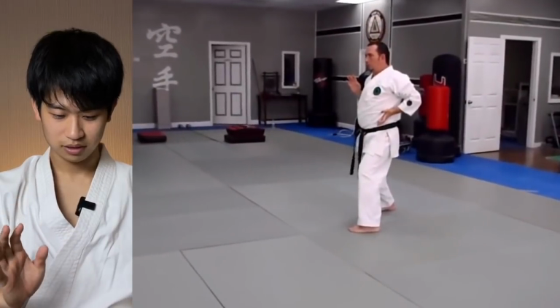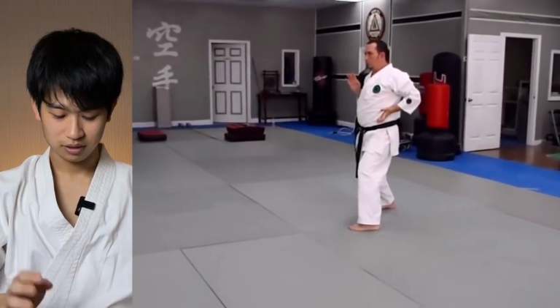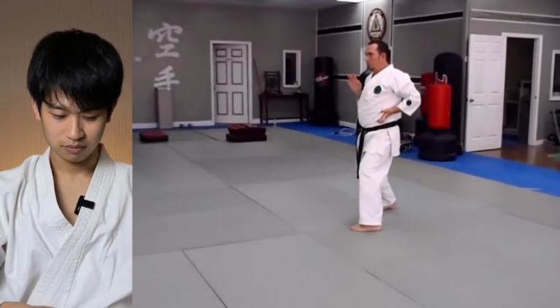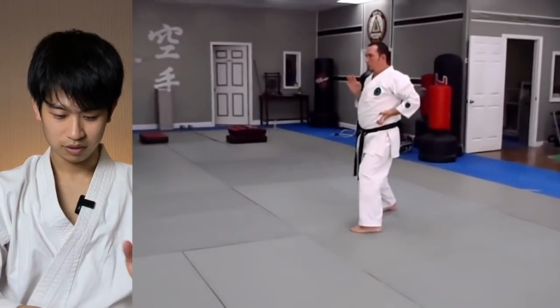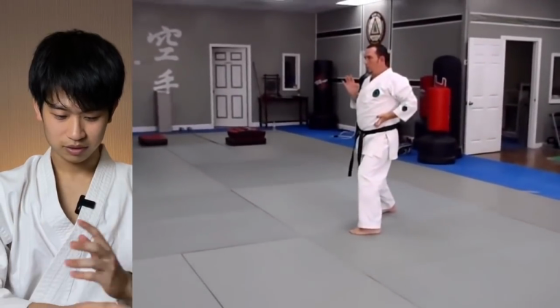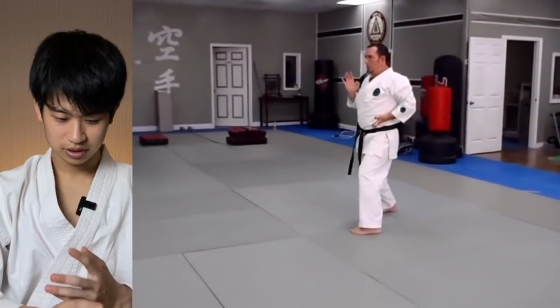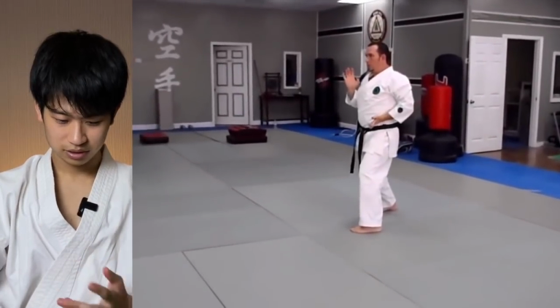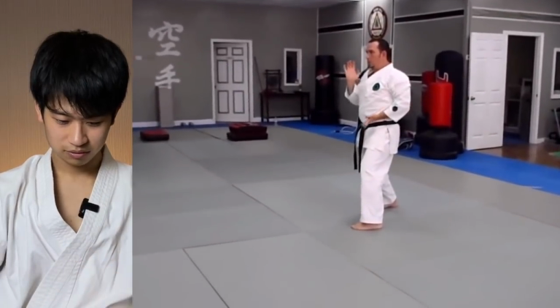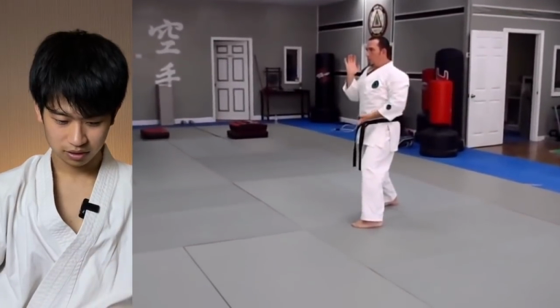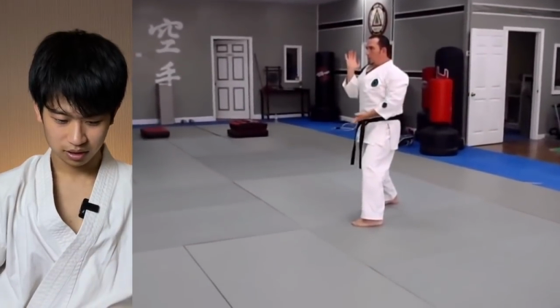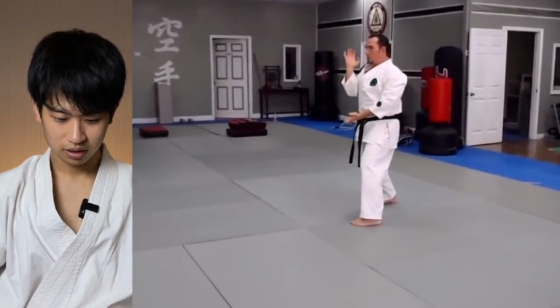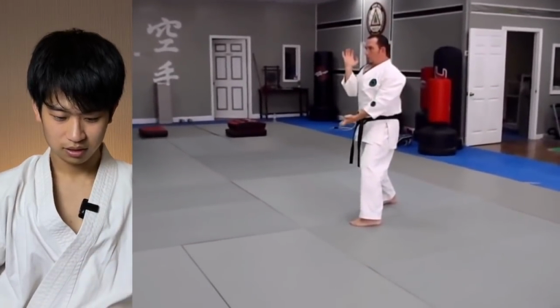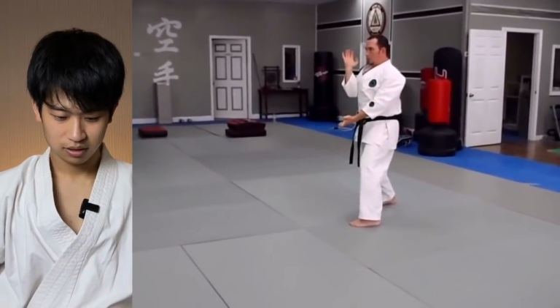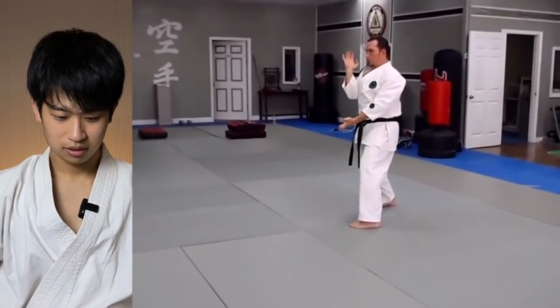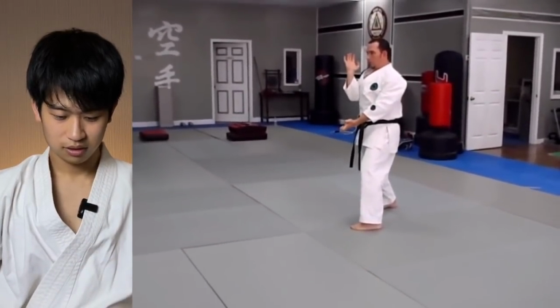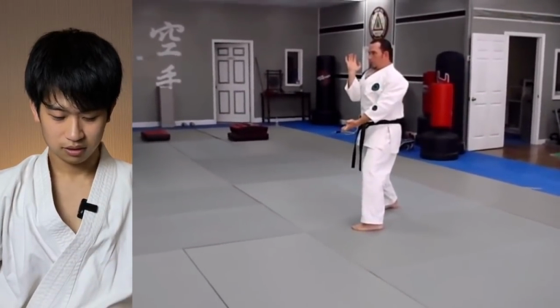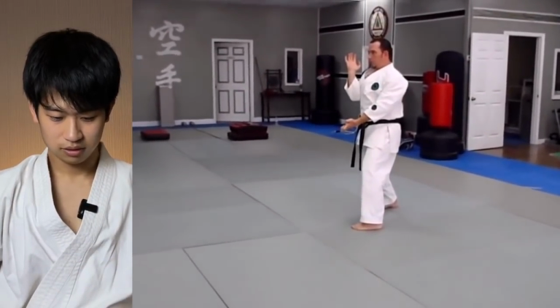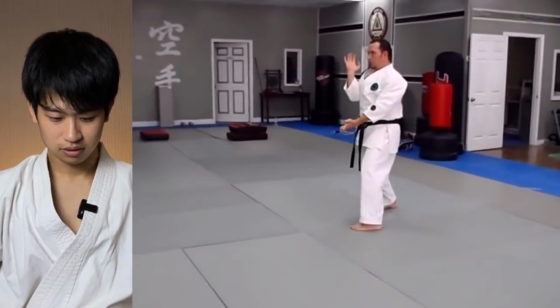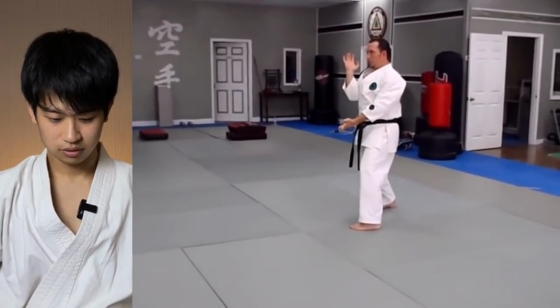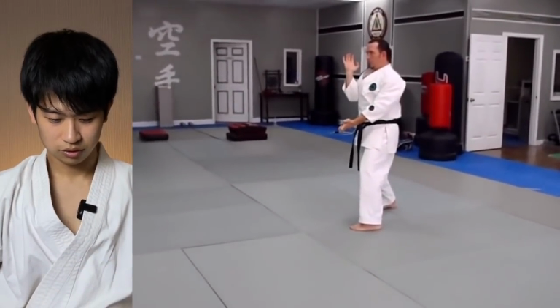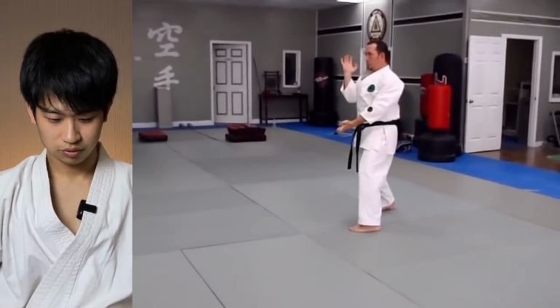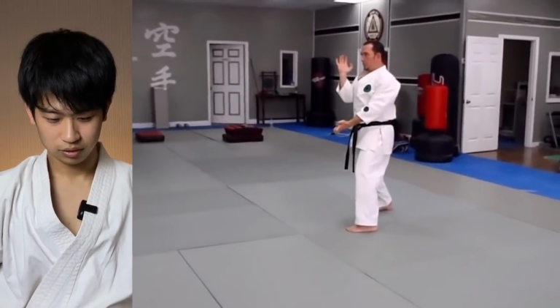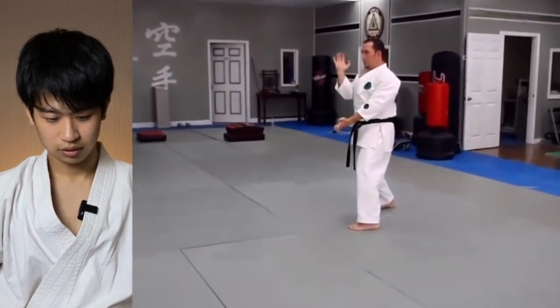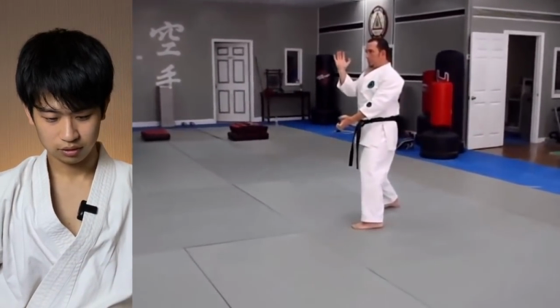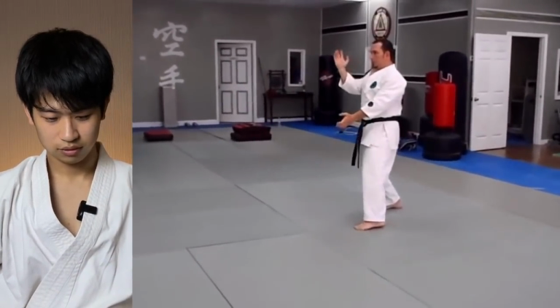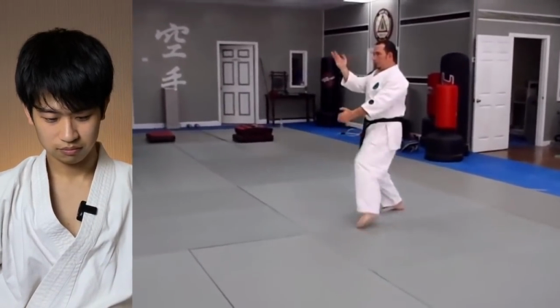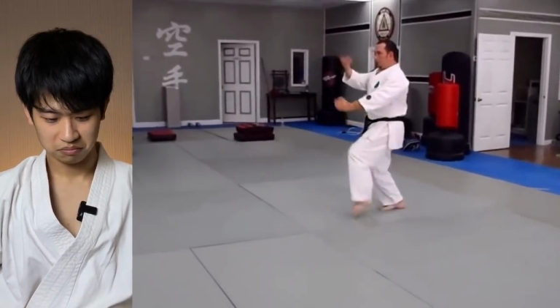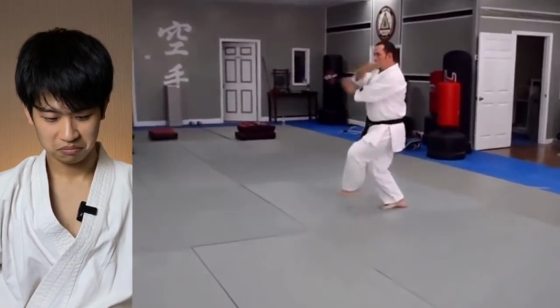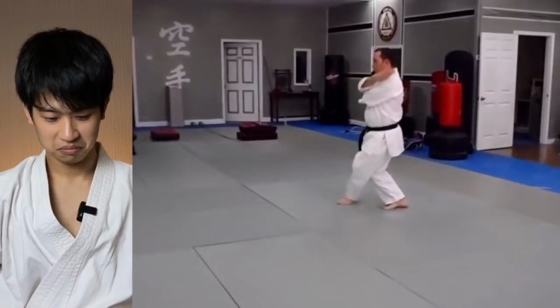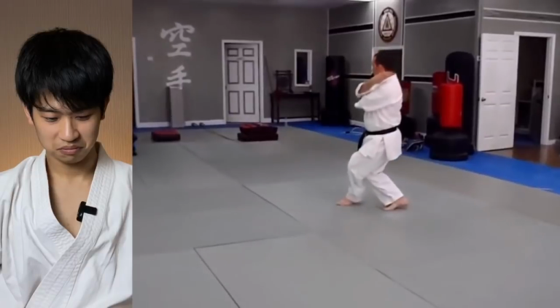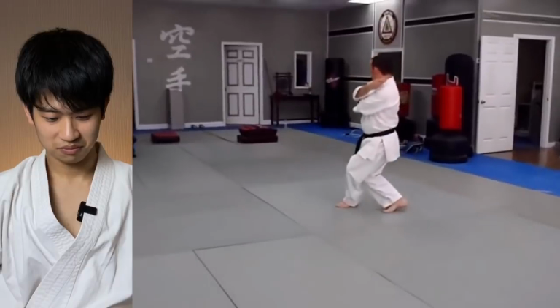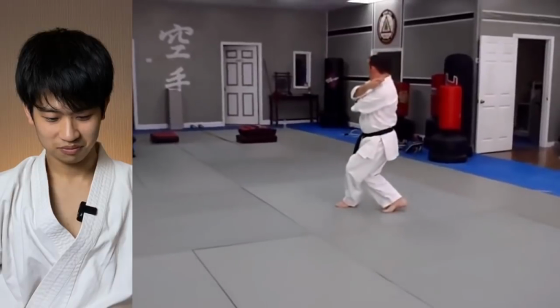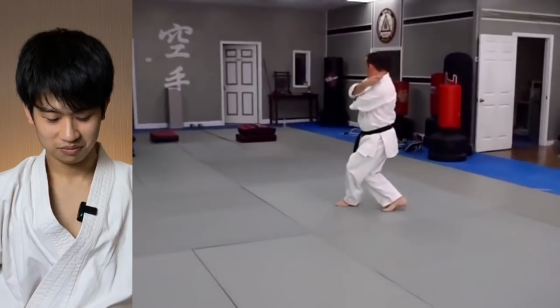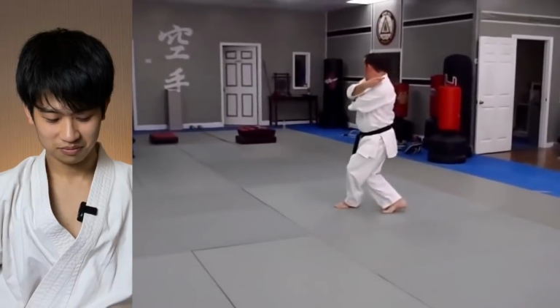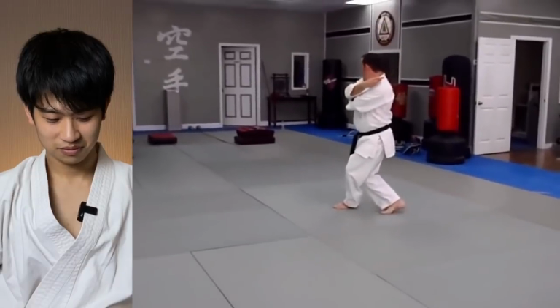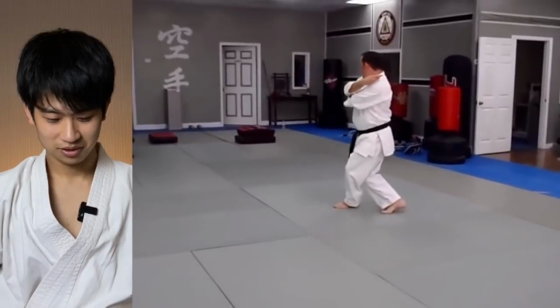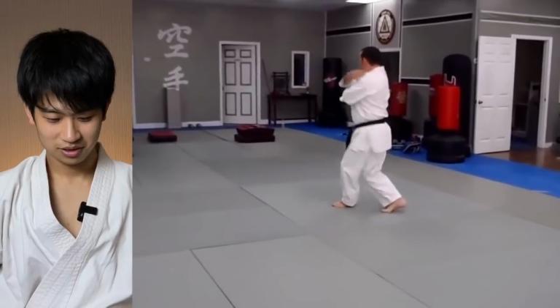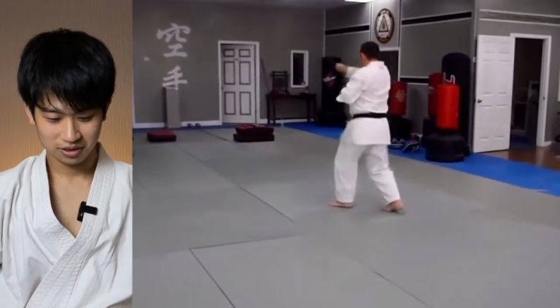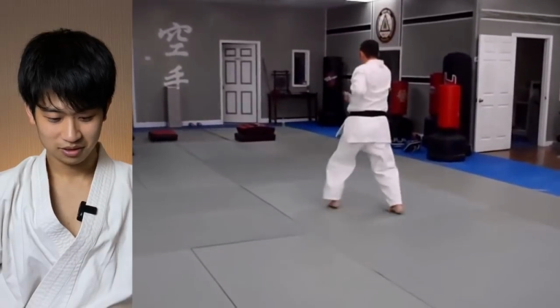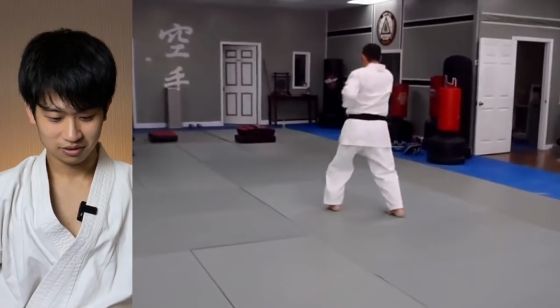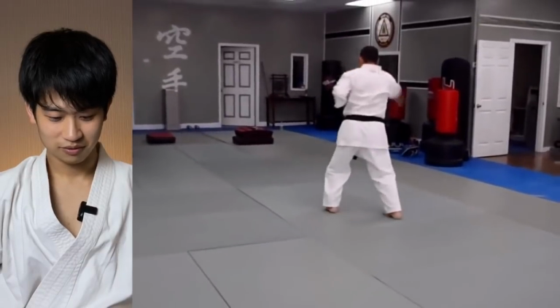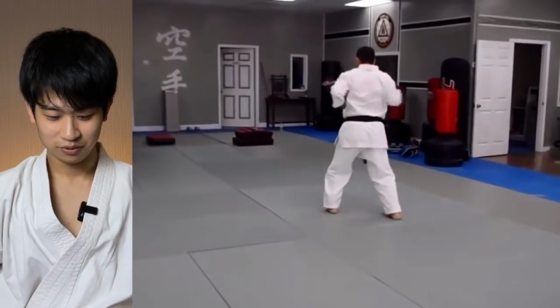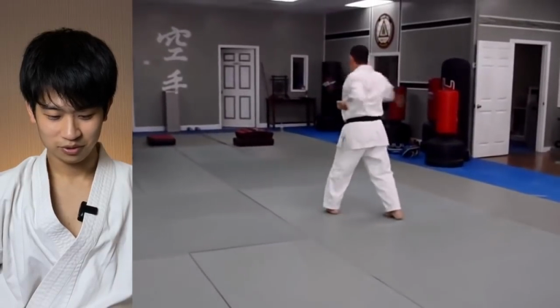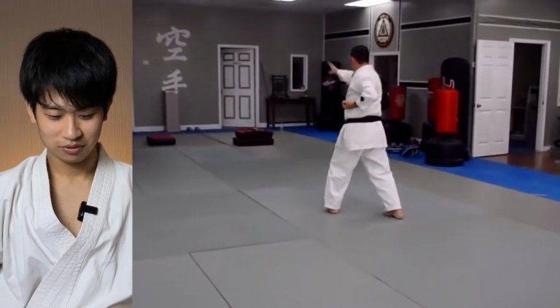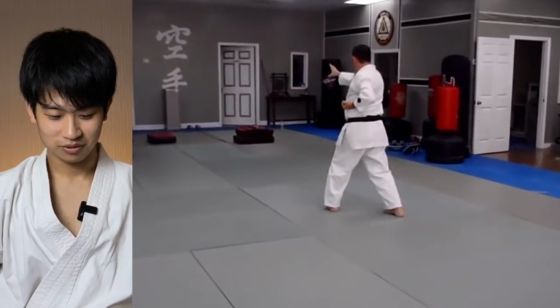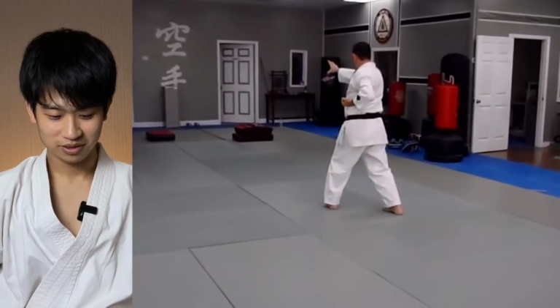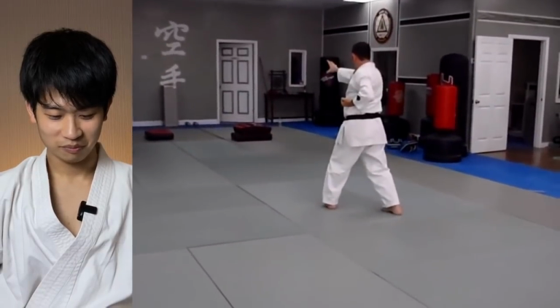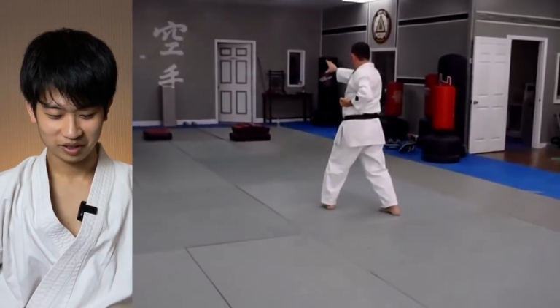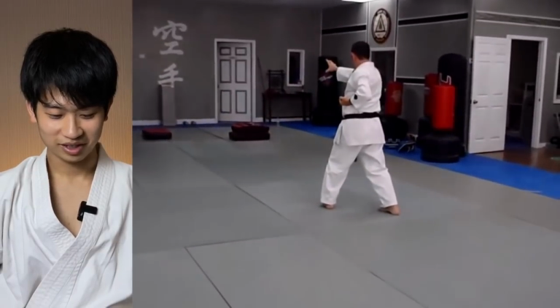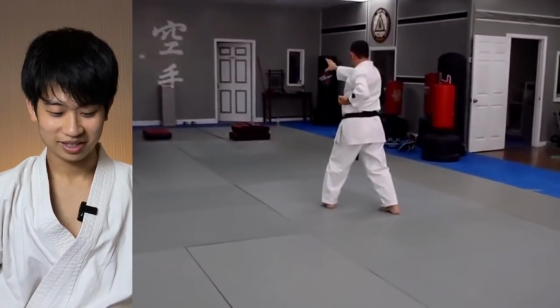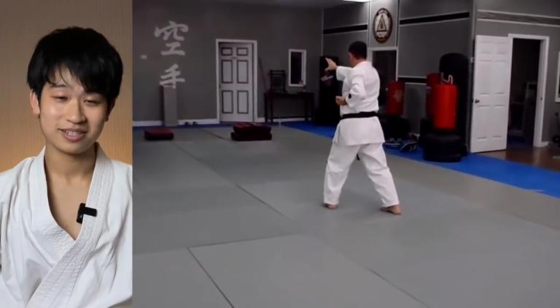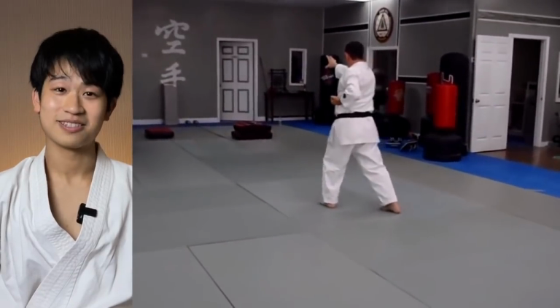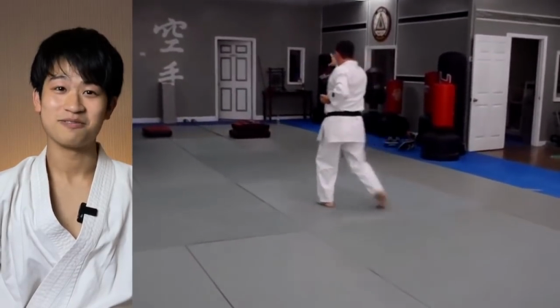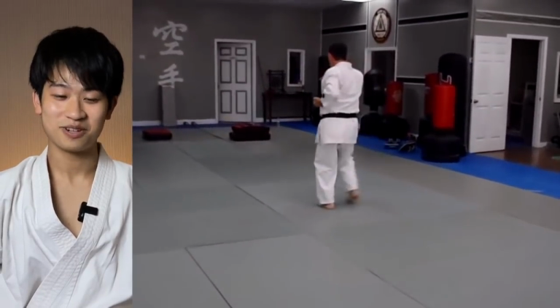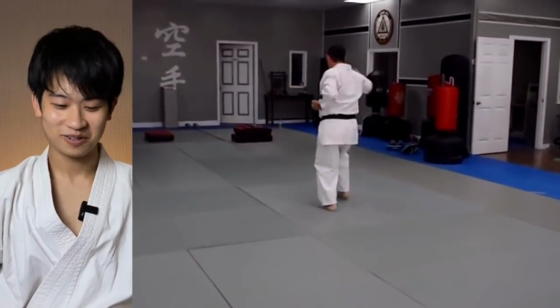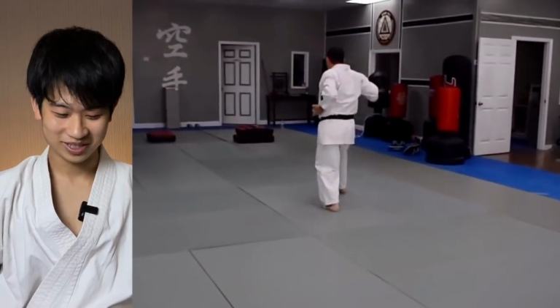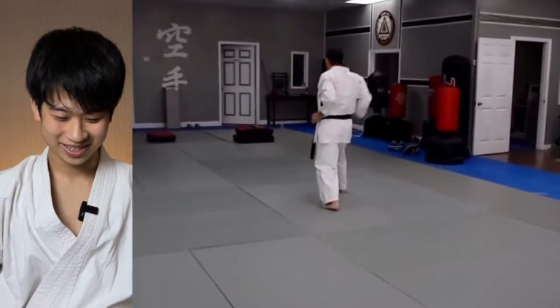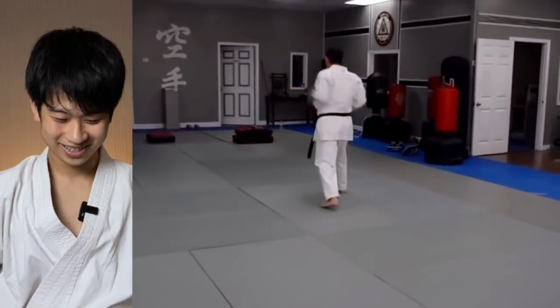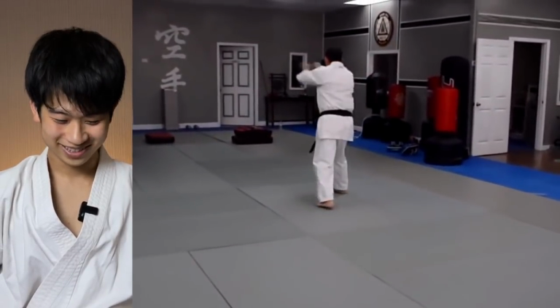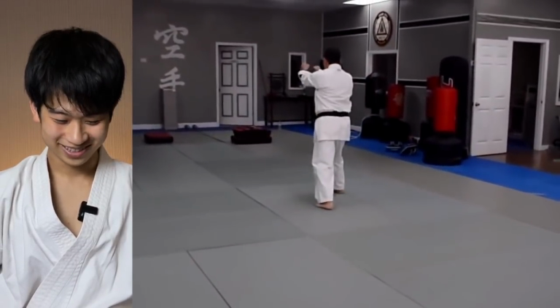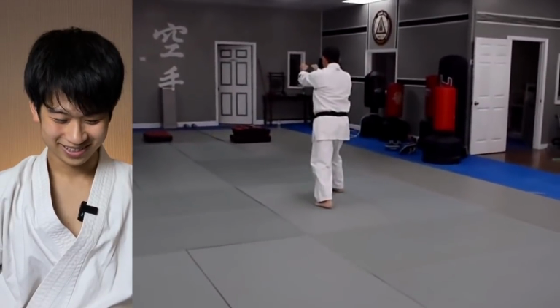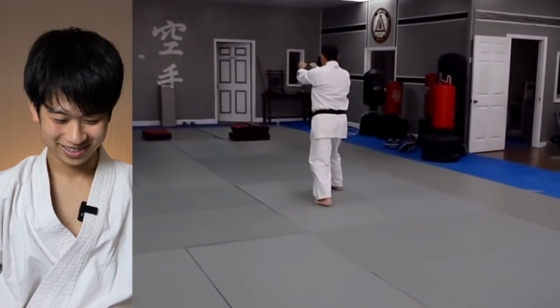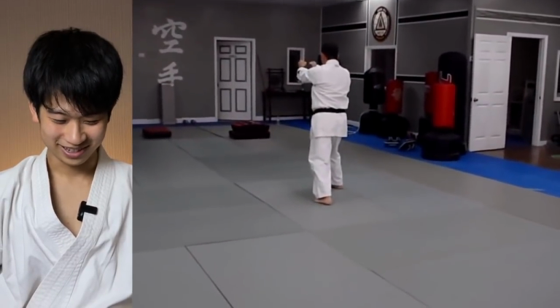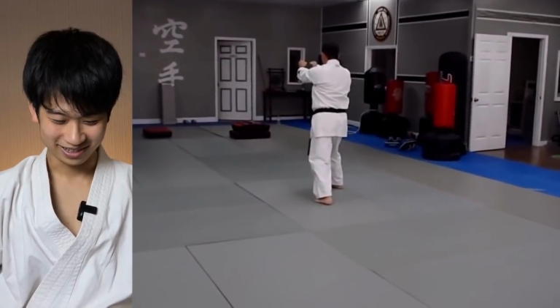Shotokan Mawashi-Uke, and then a strike. I never knew something like this evolved in the States.